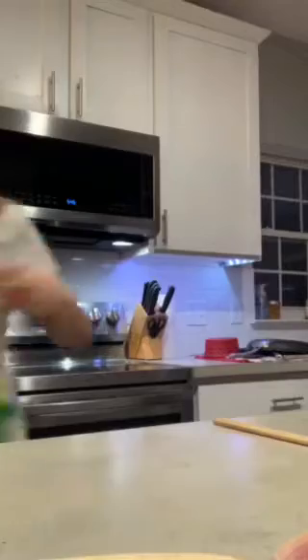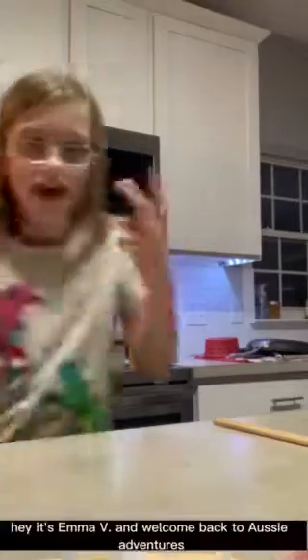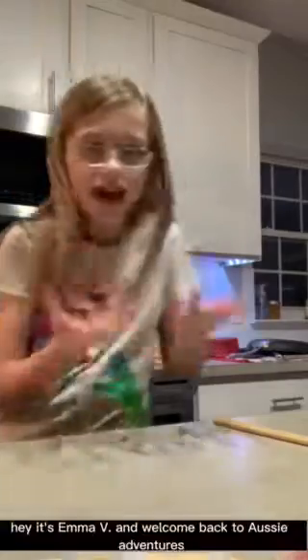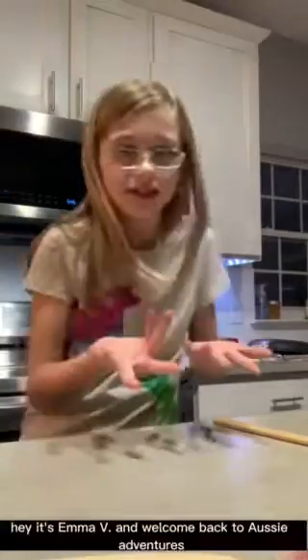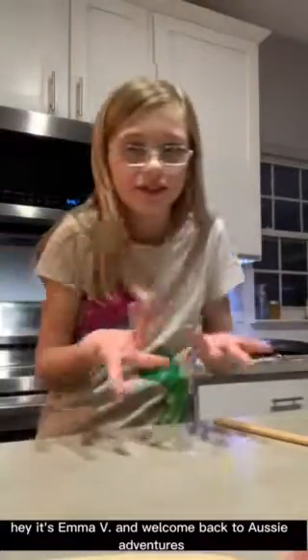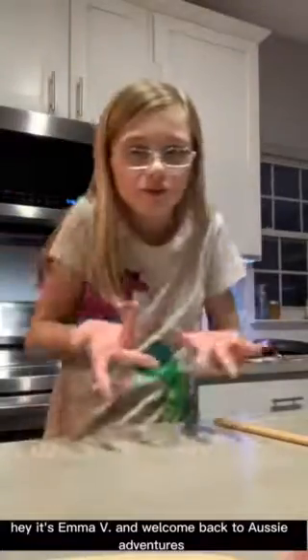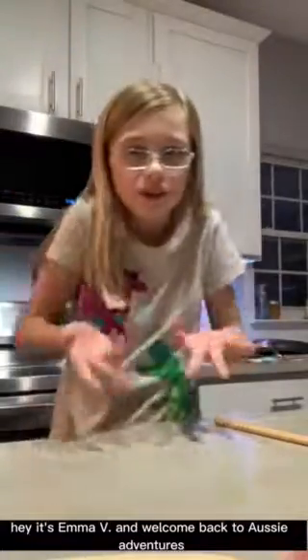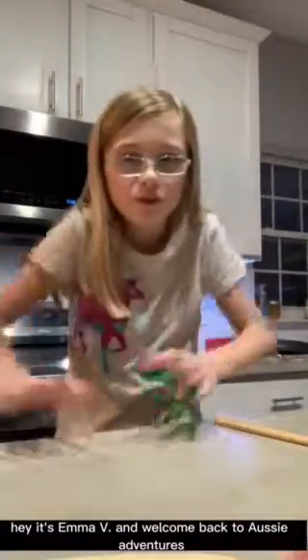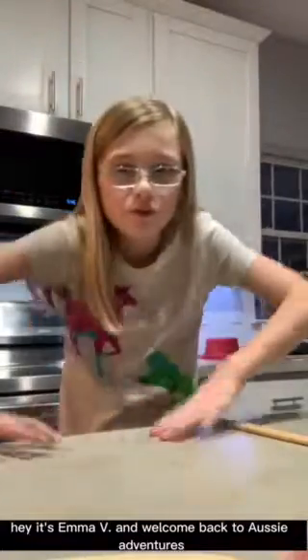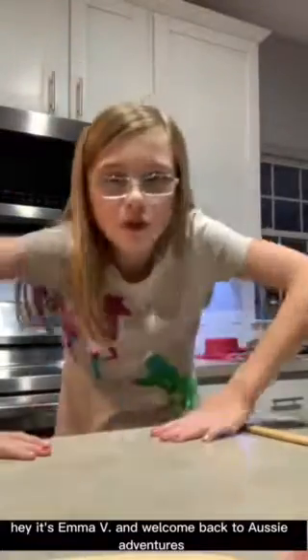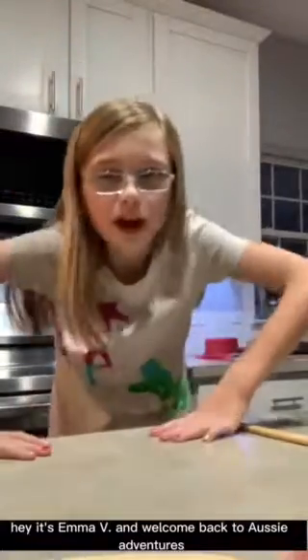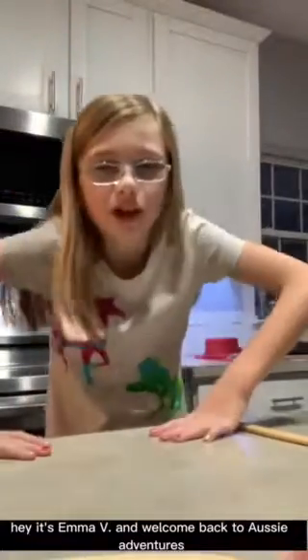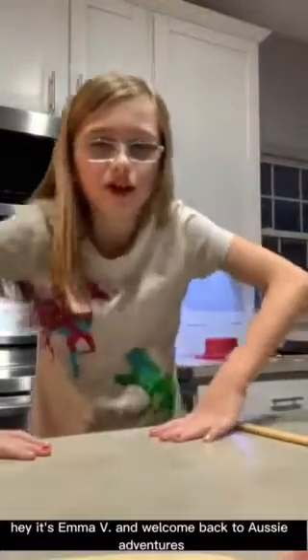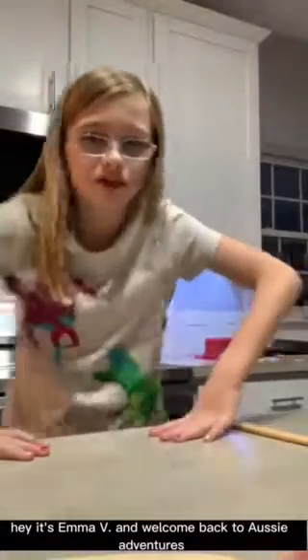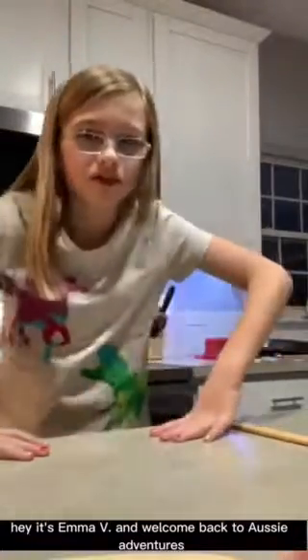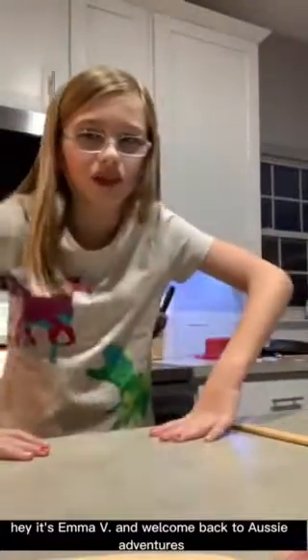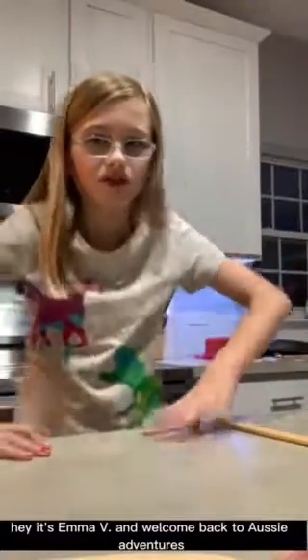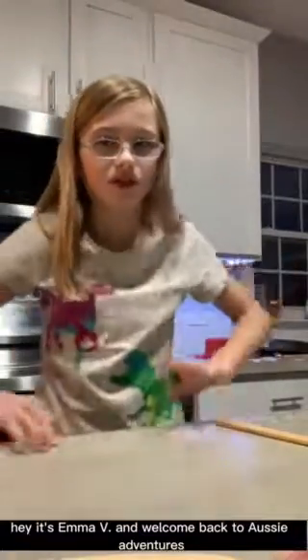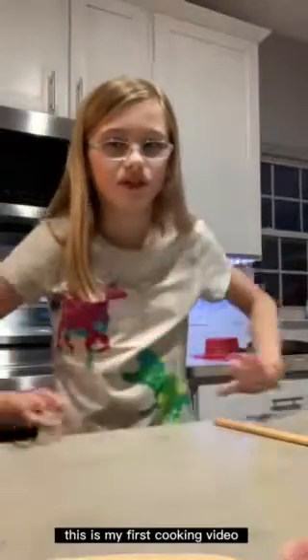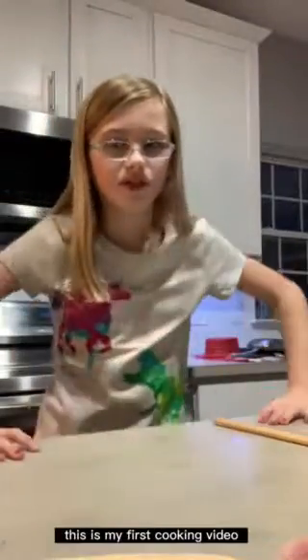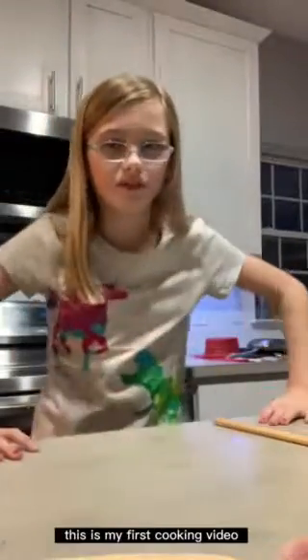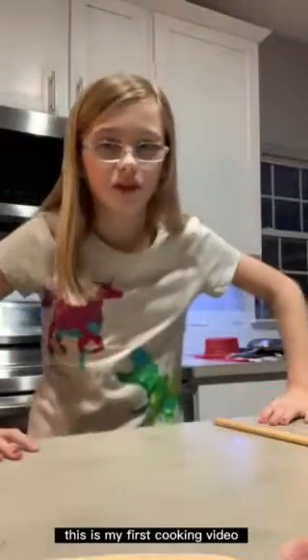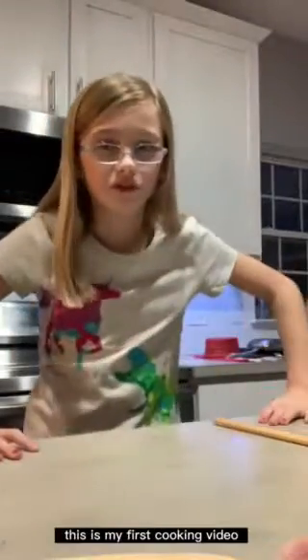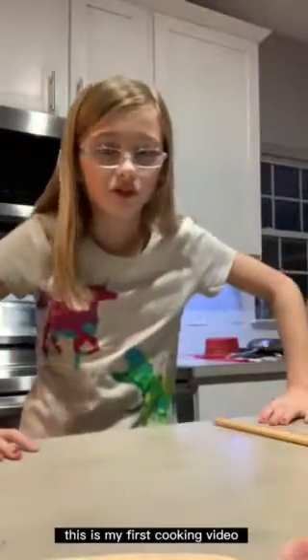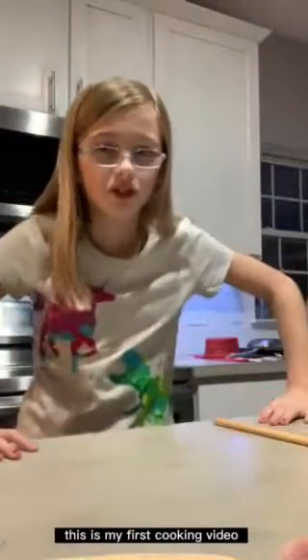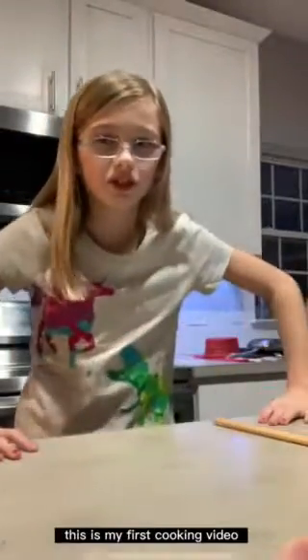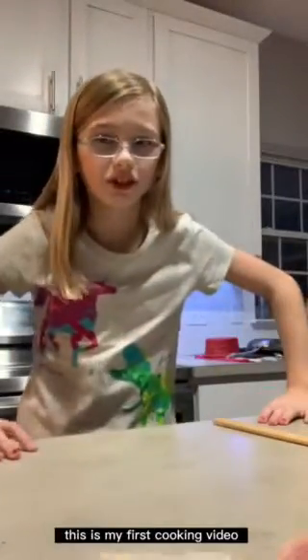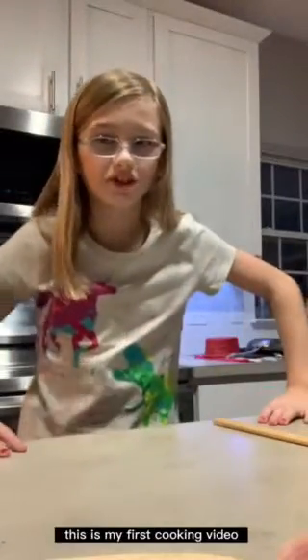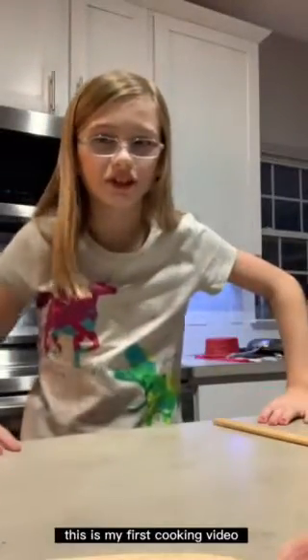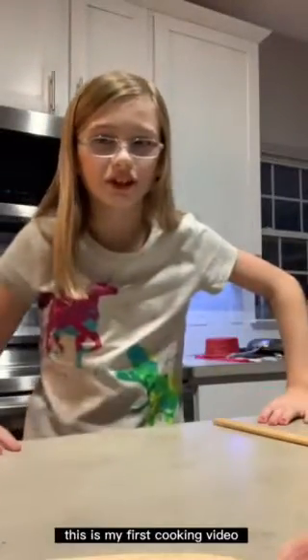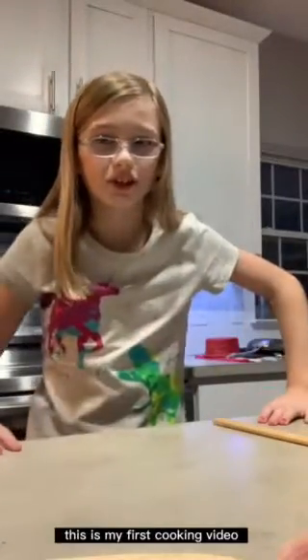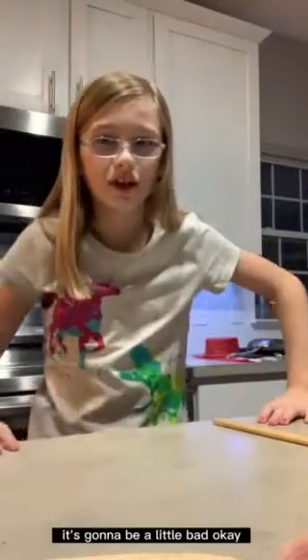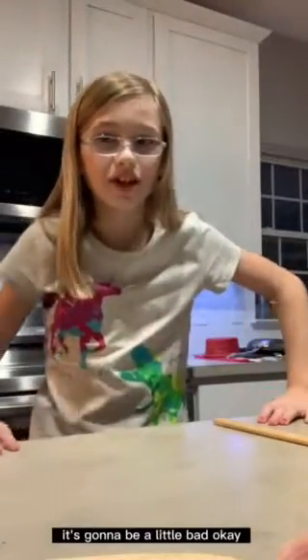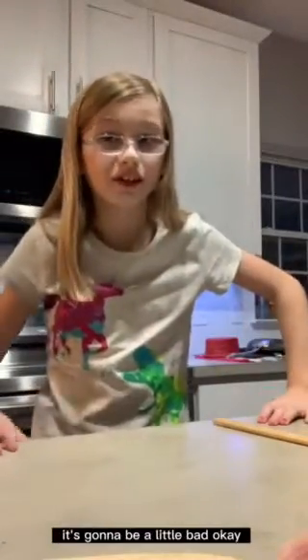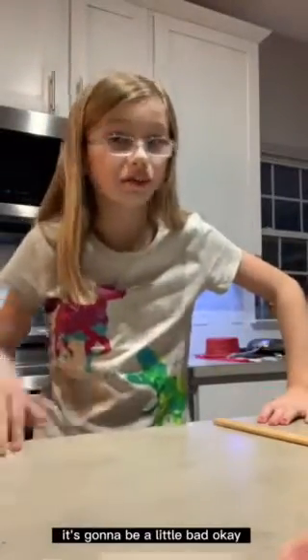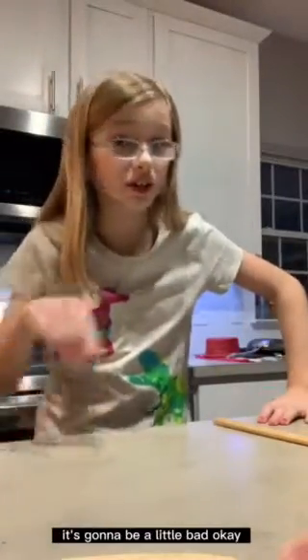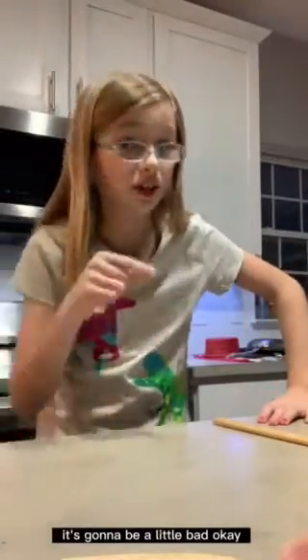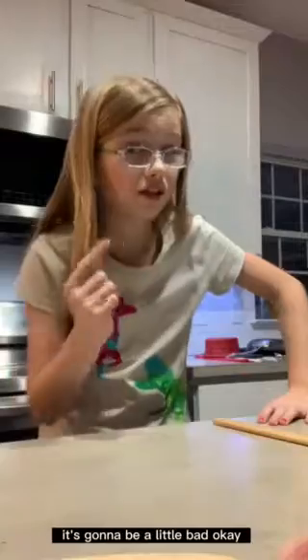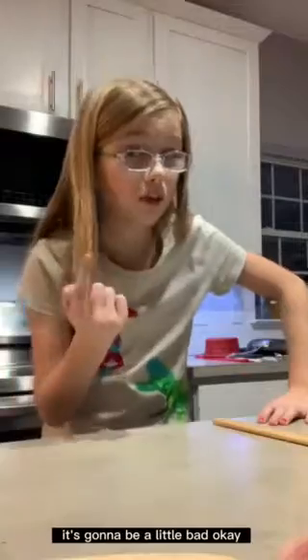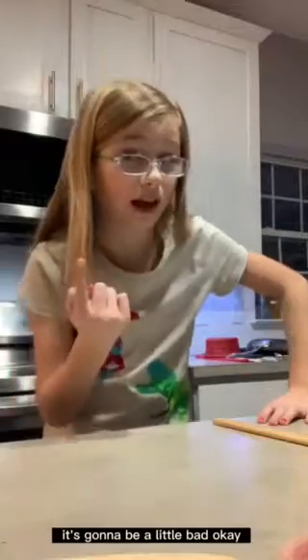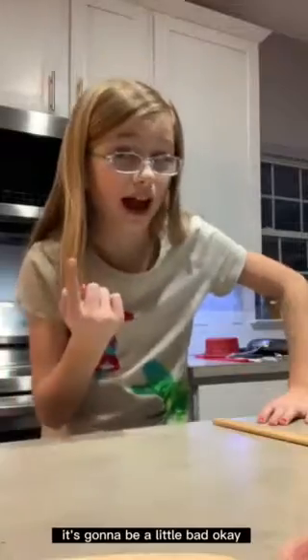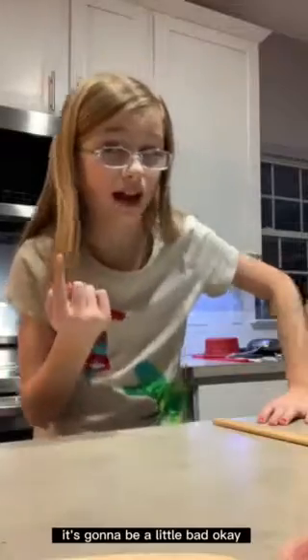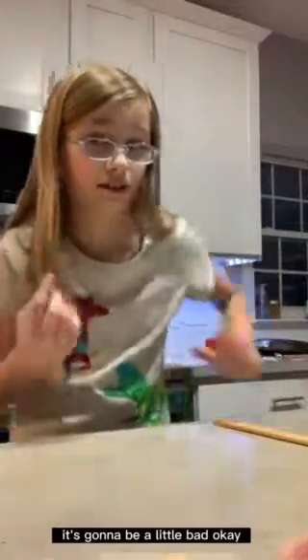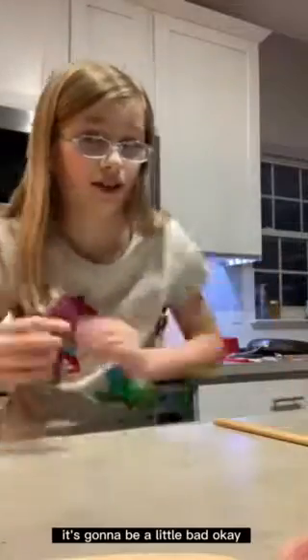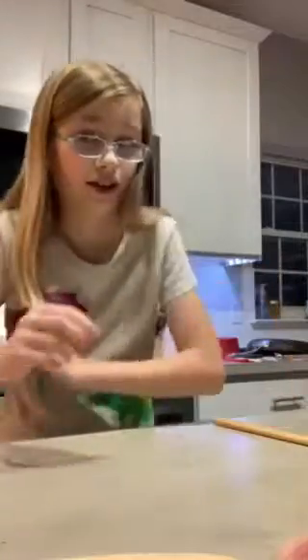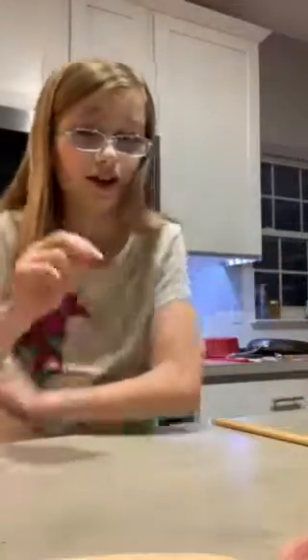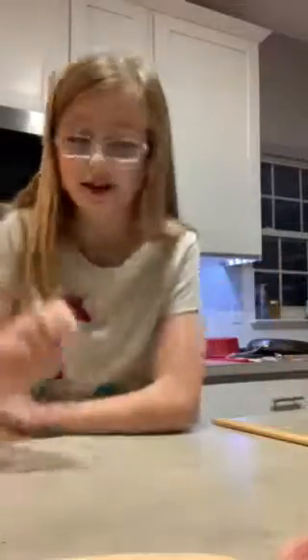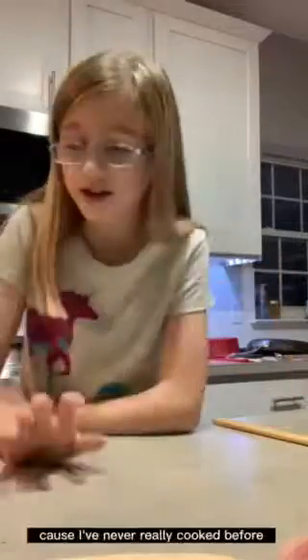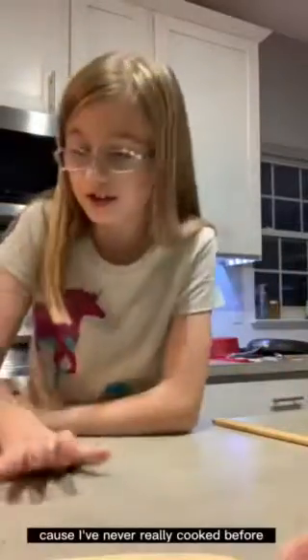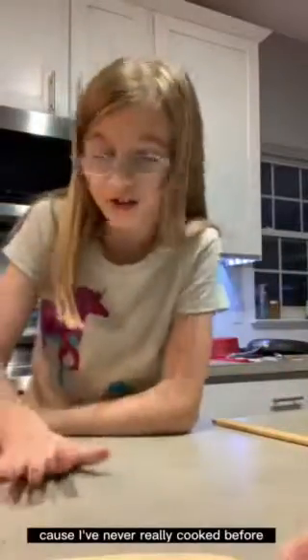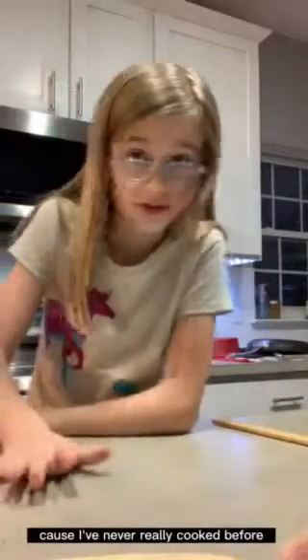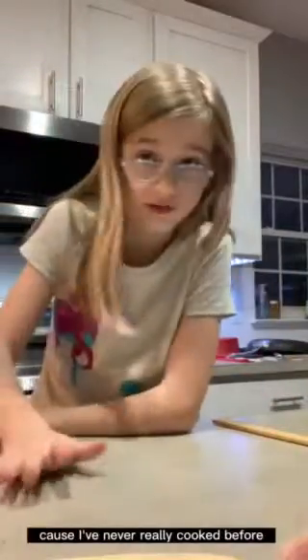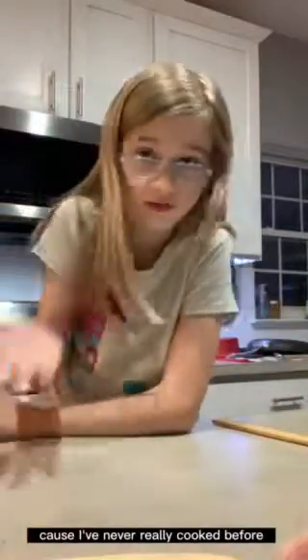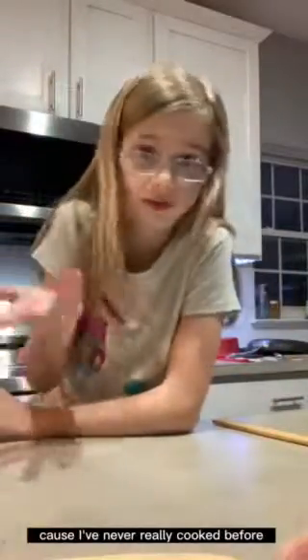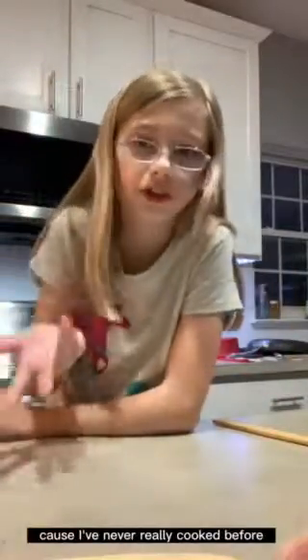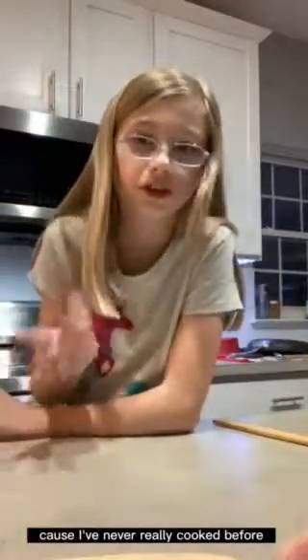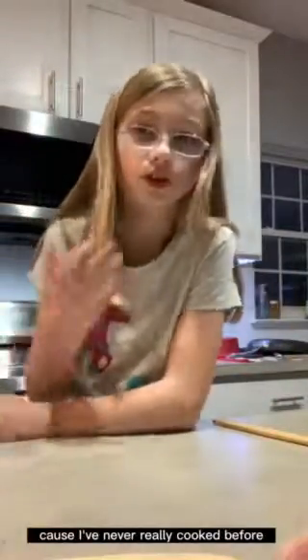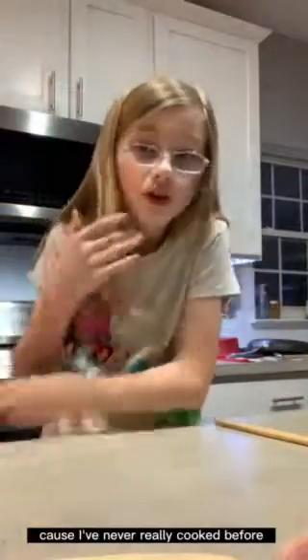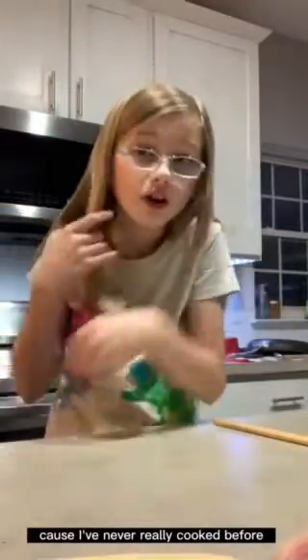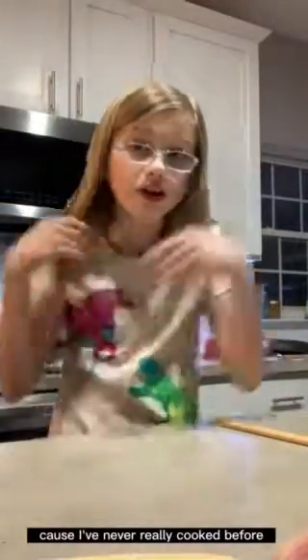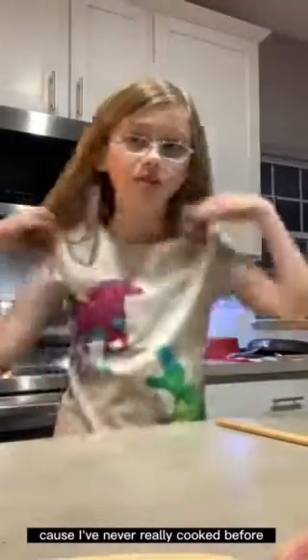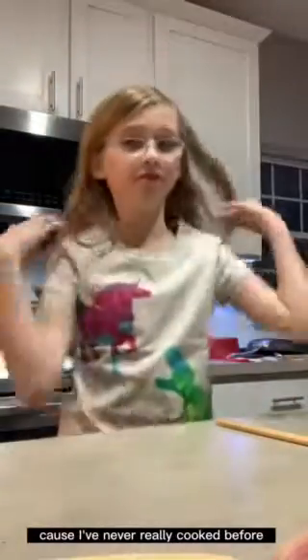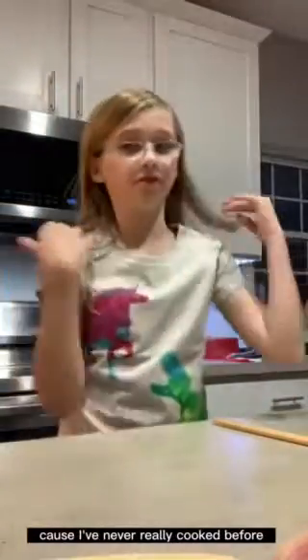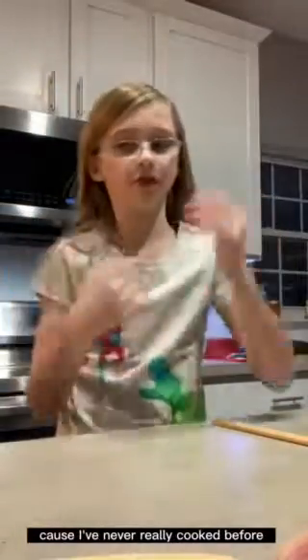Hey, it's Emma V and welcome back to Authy Adventures. This is my first cooking video. It's going to be a little bad, okay? Because I've never really cooked before.